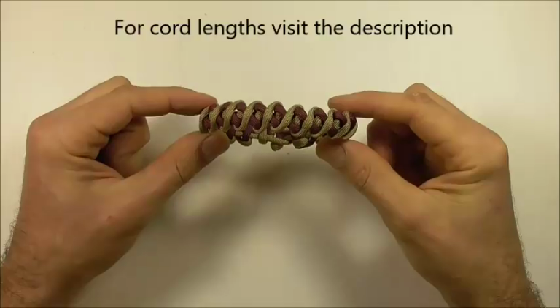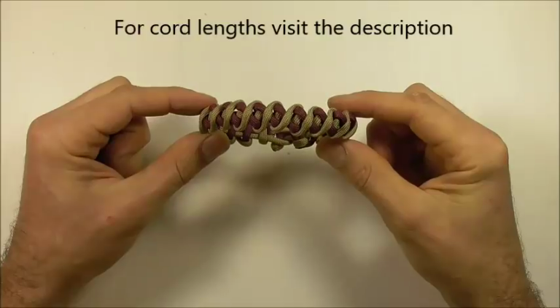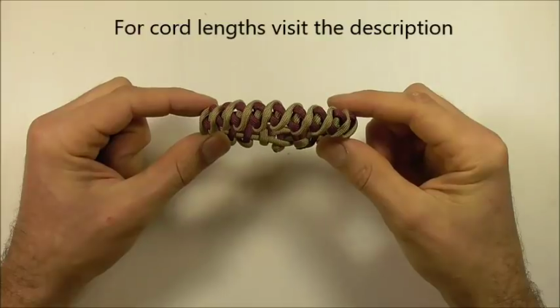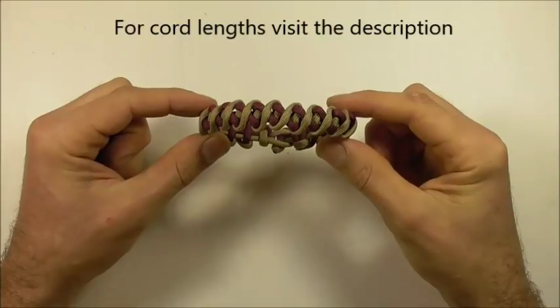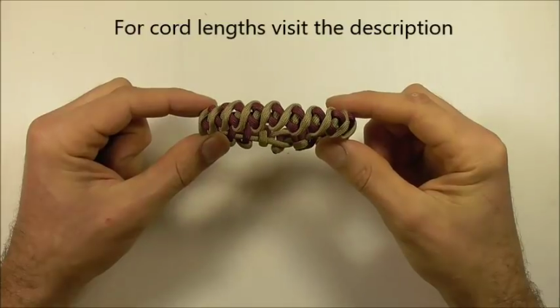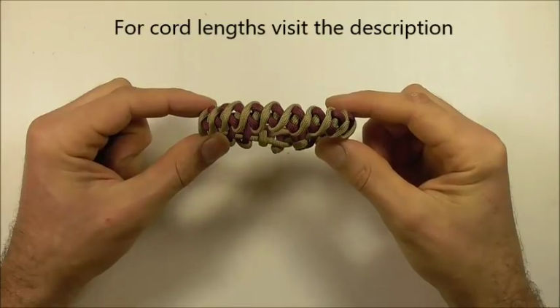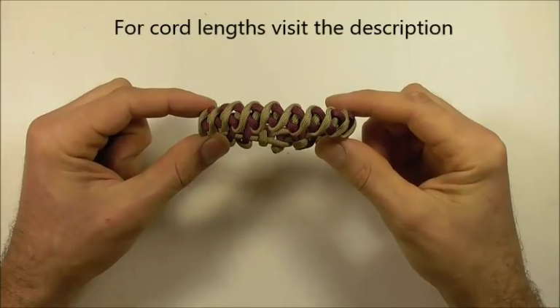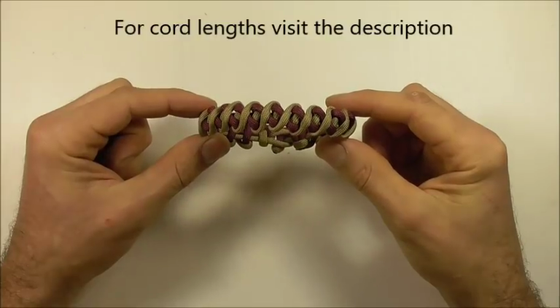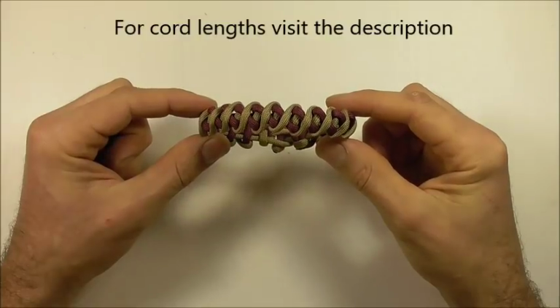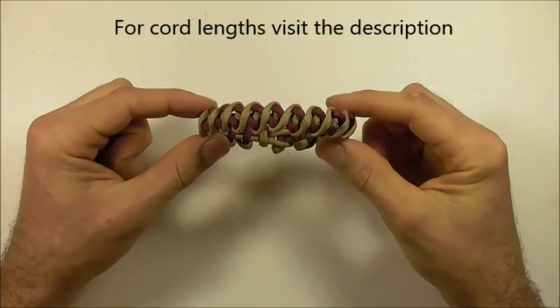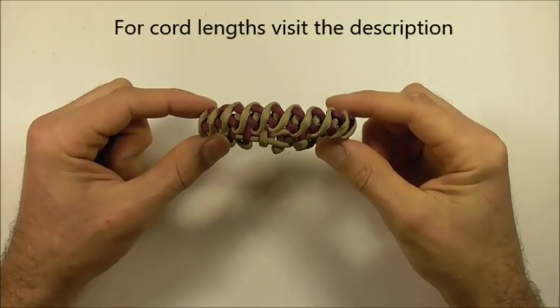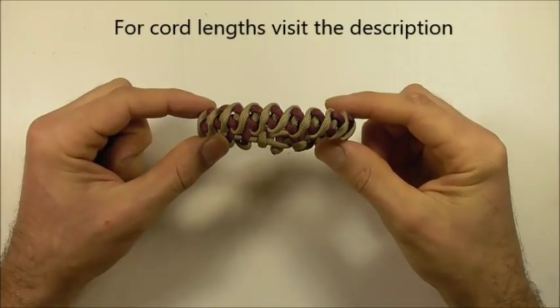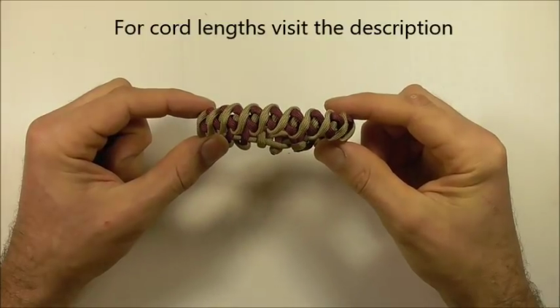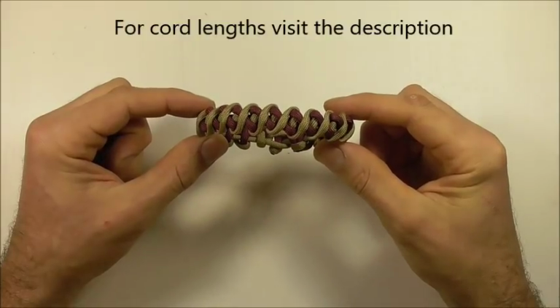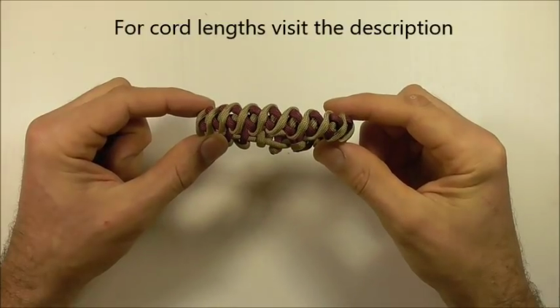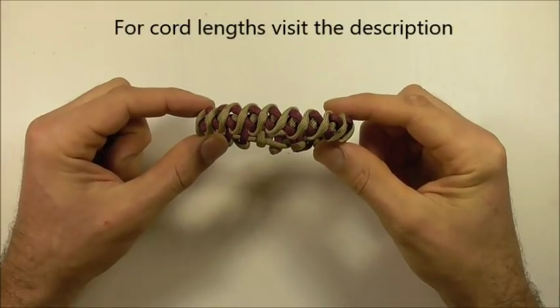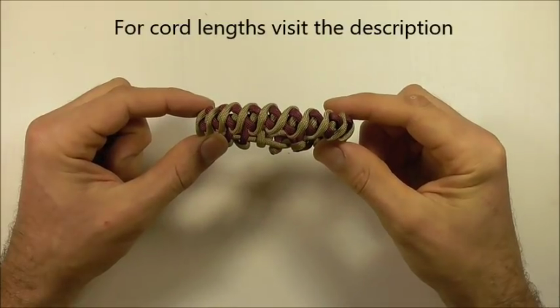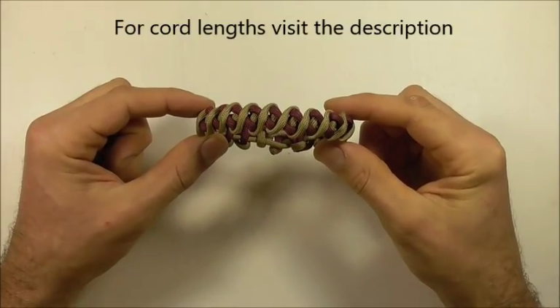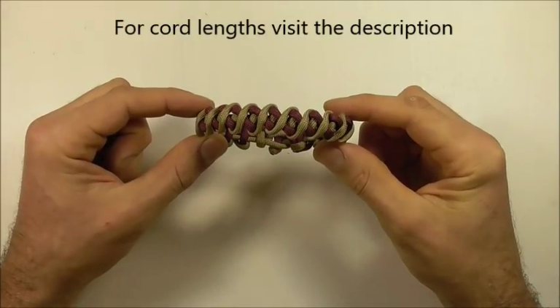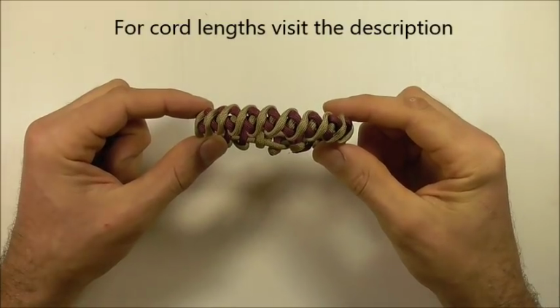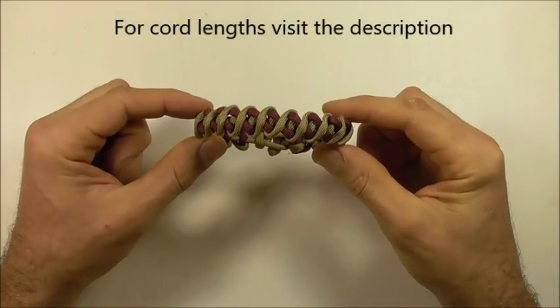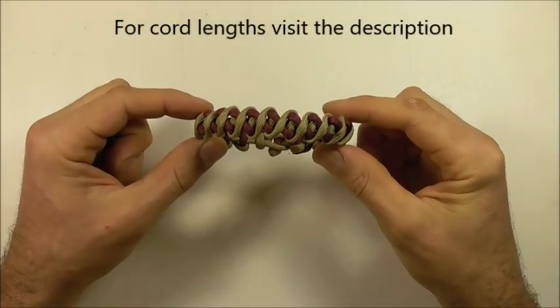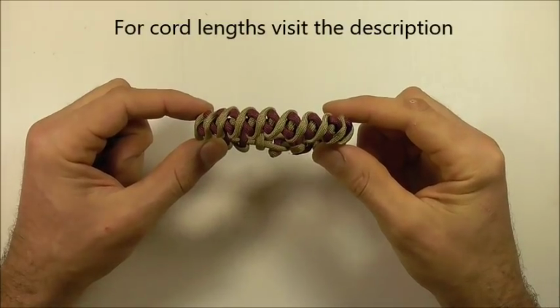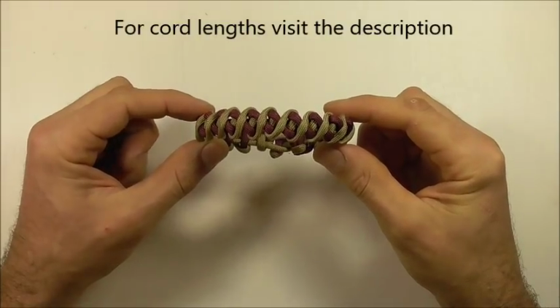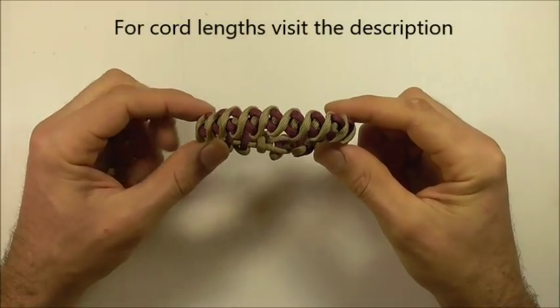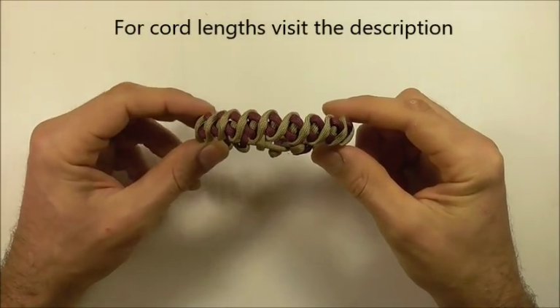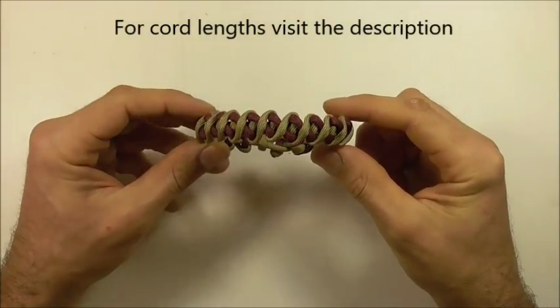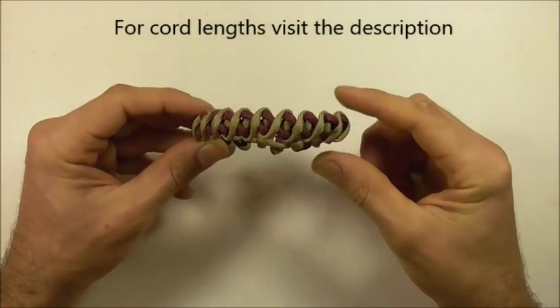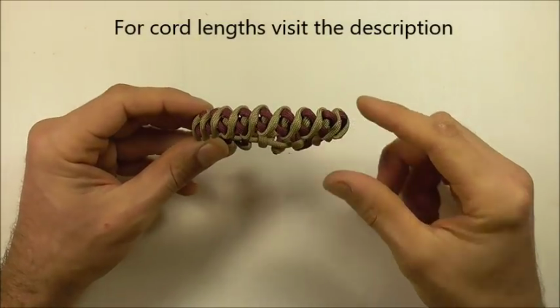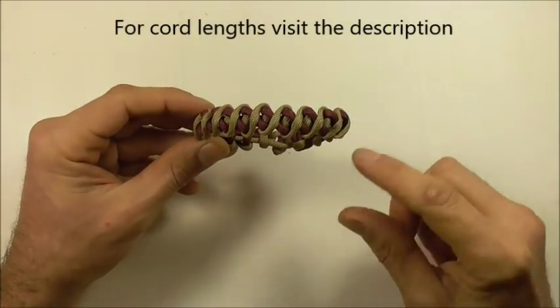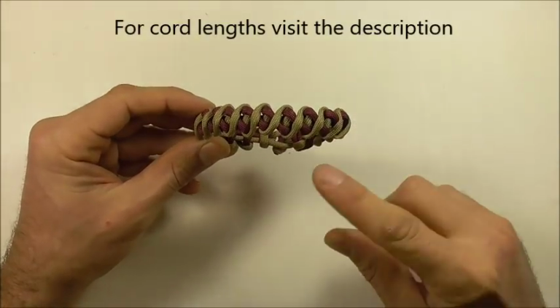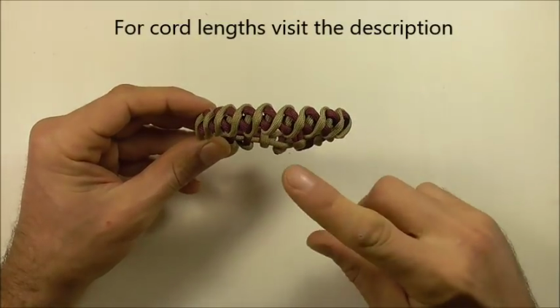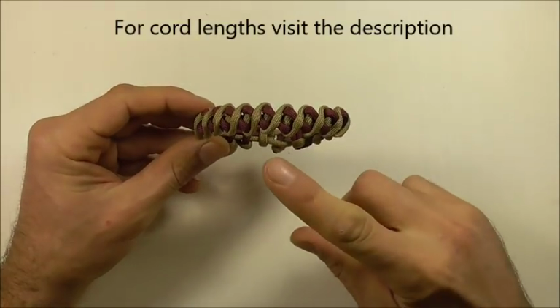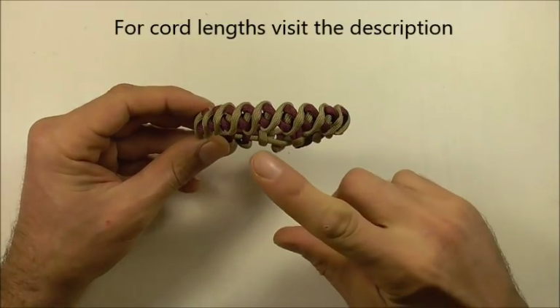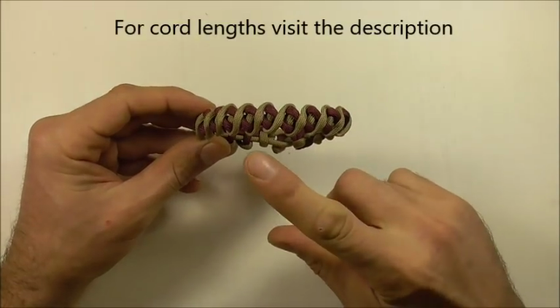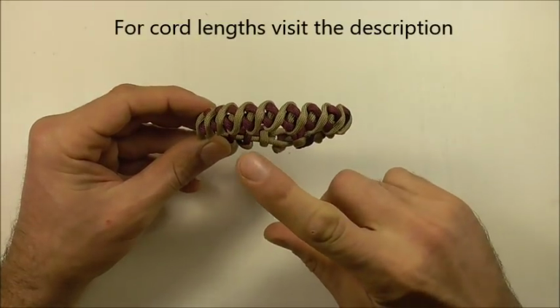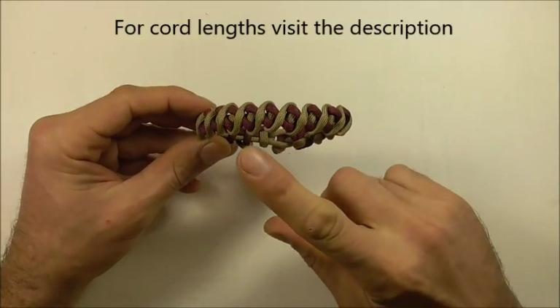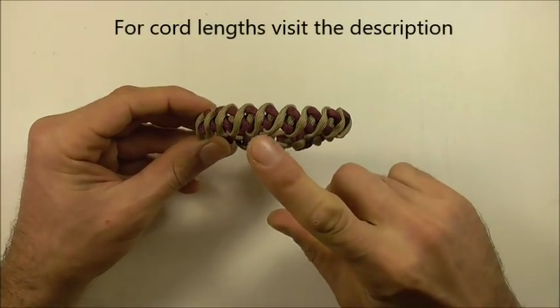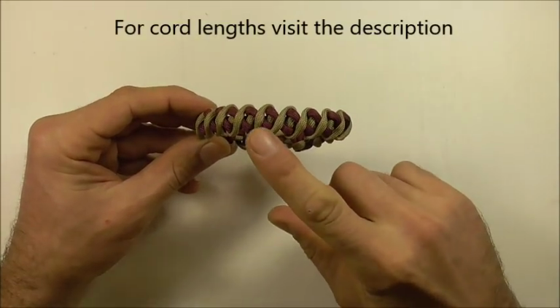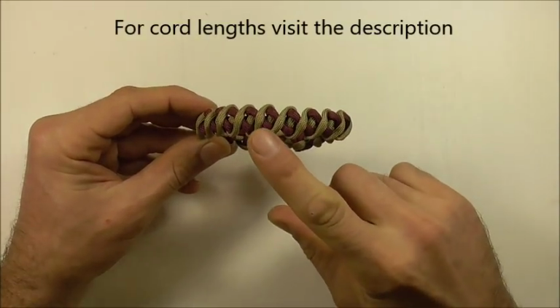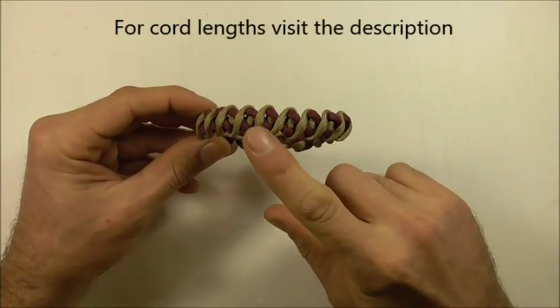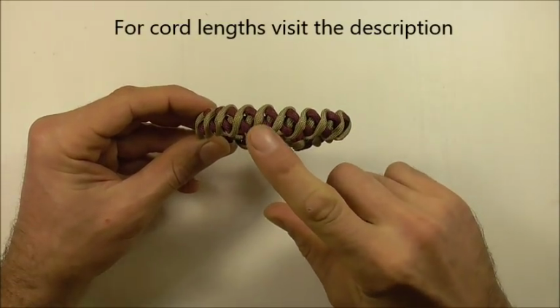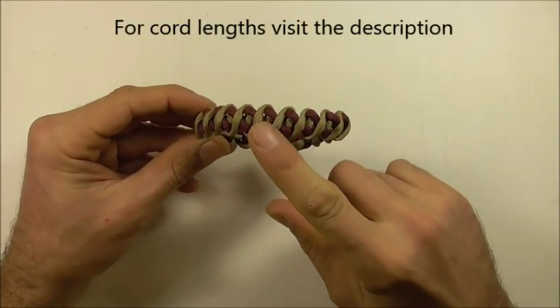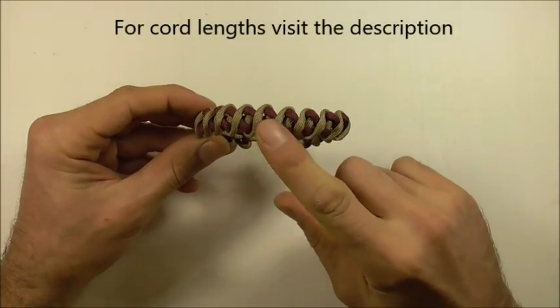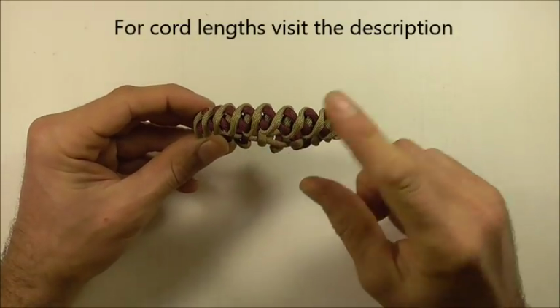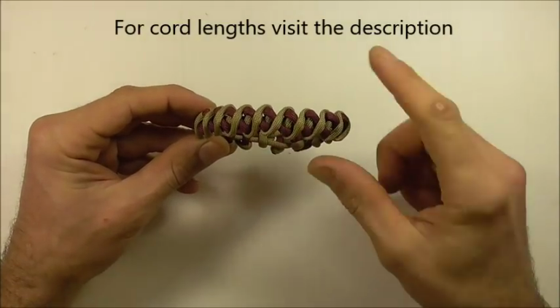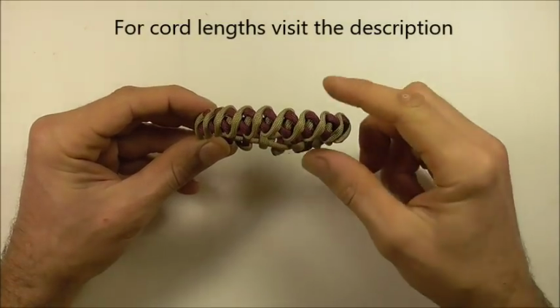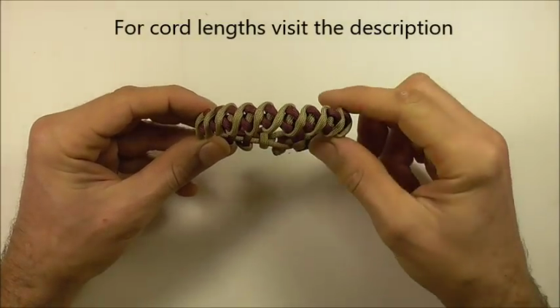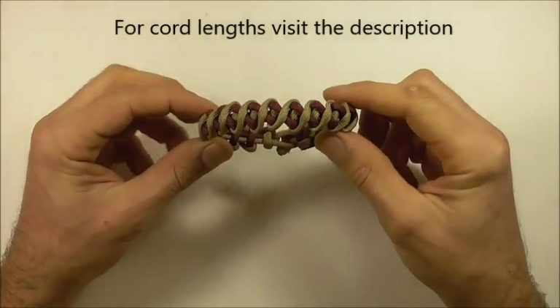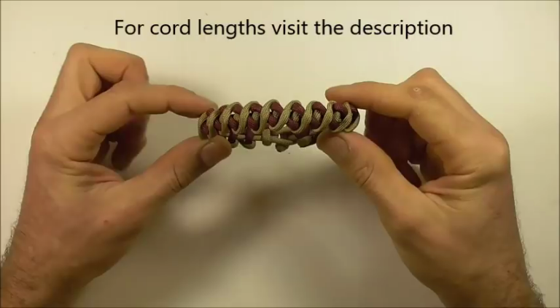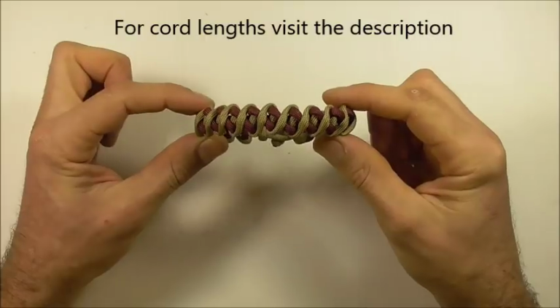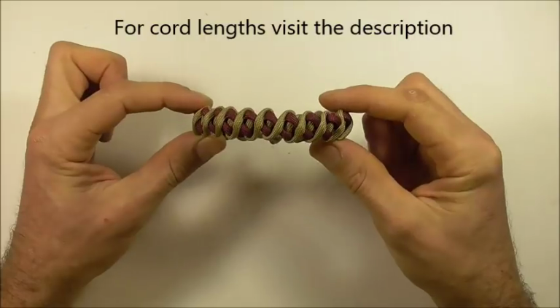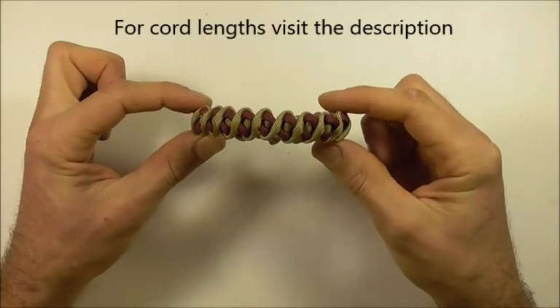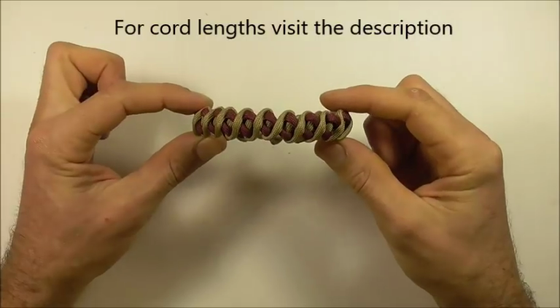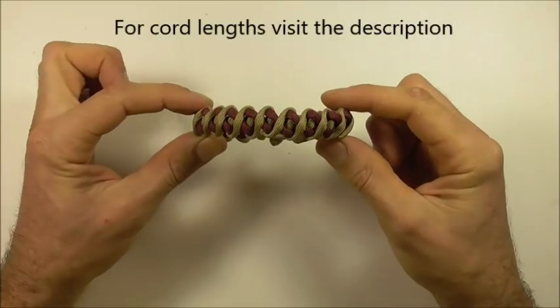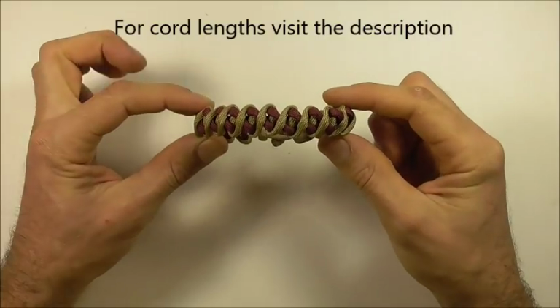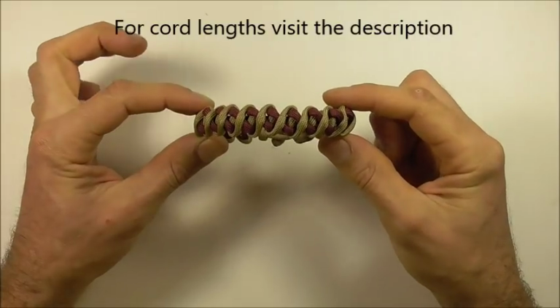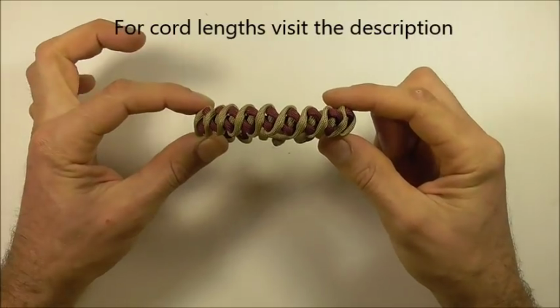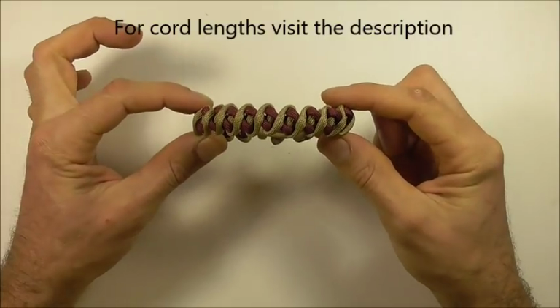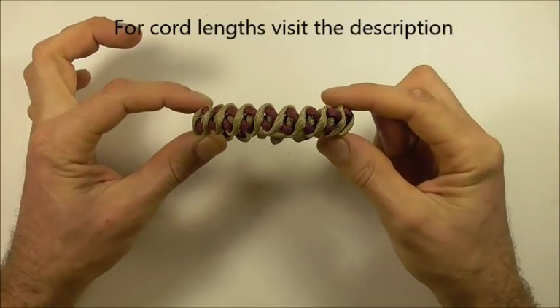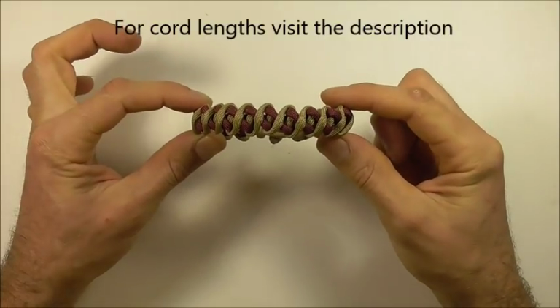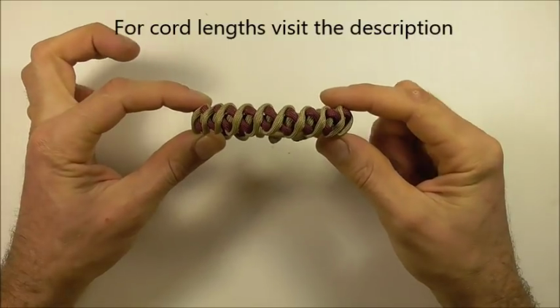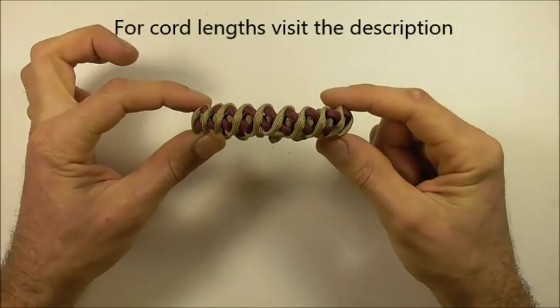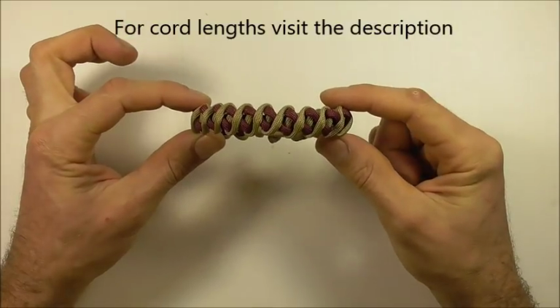Hi YouTube friends, welcome. Join me because today we're making another paracord bracelet.